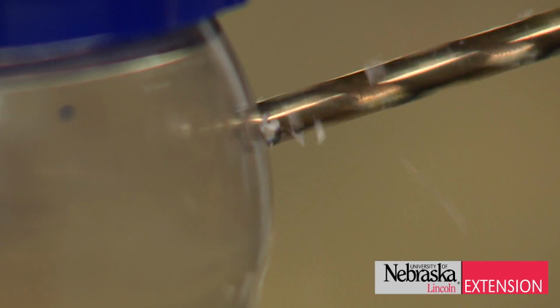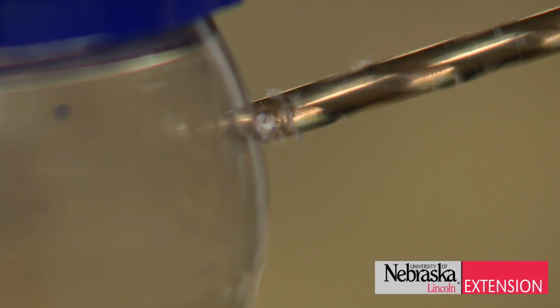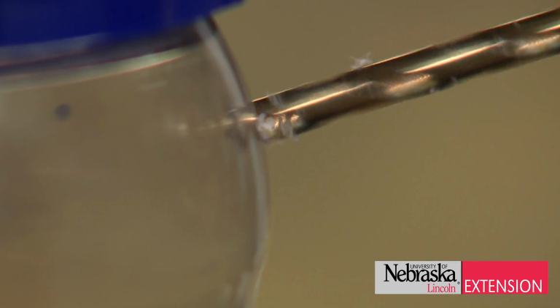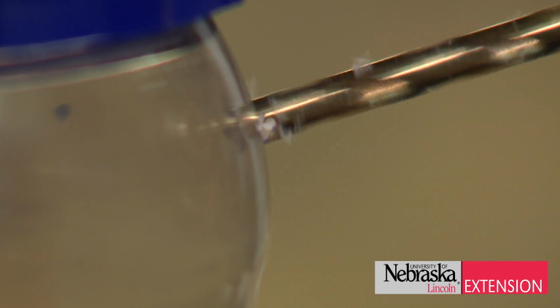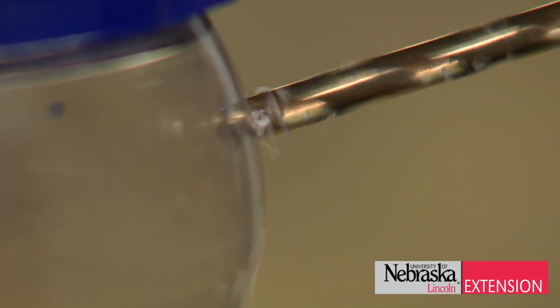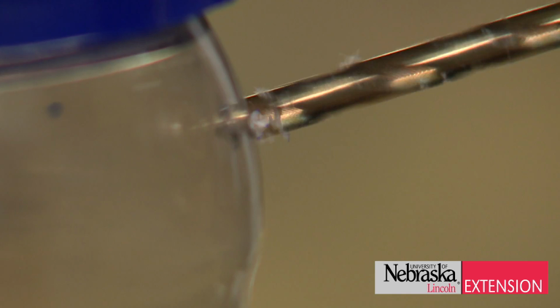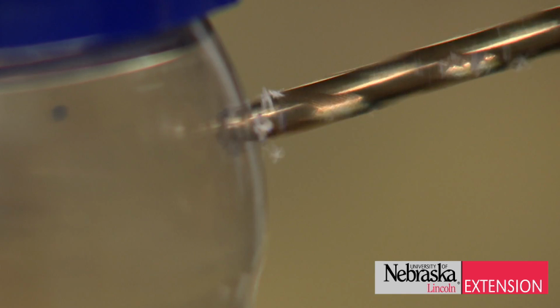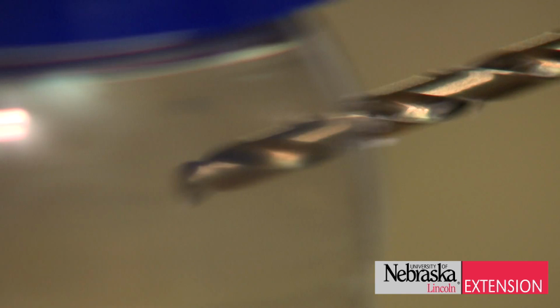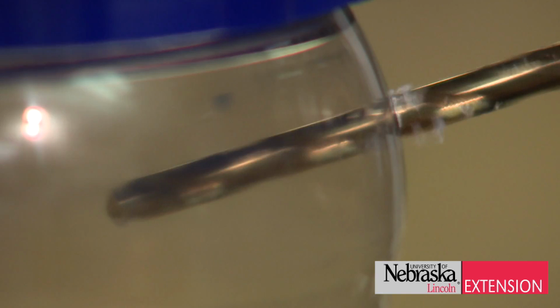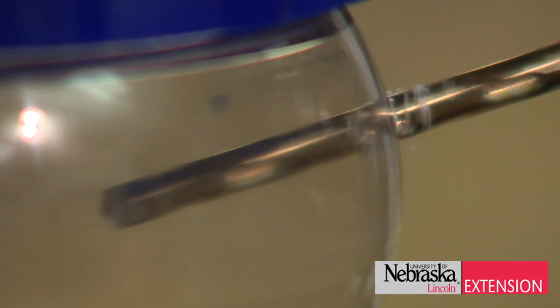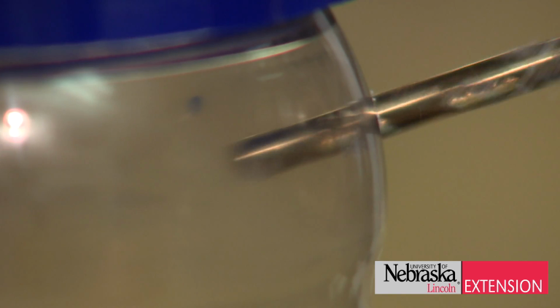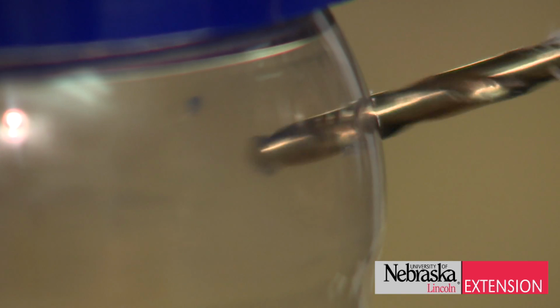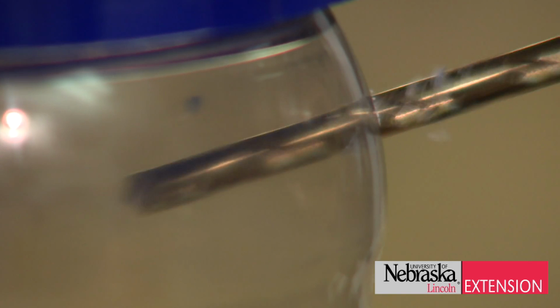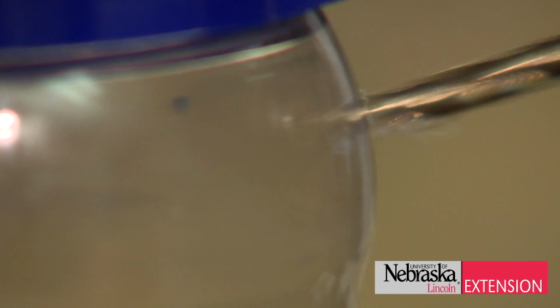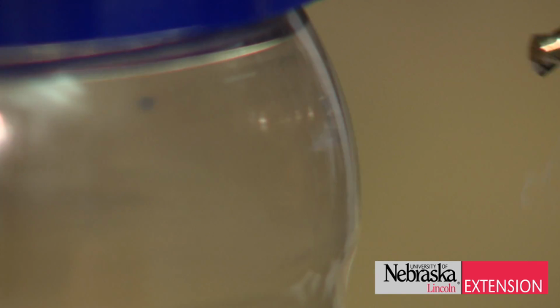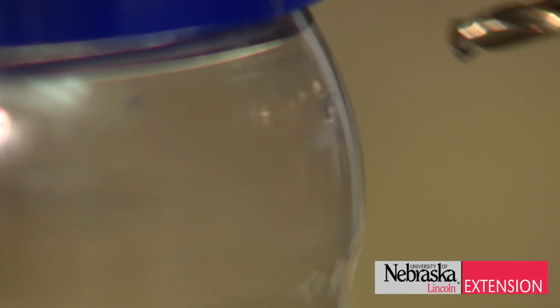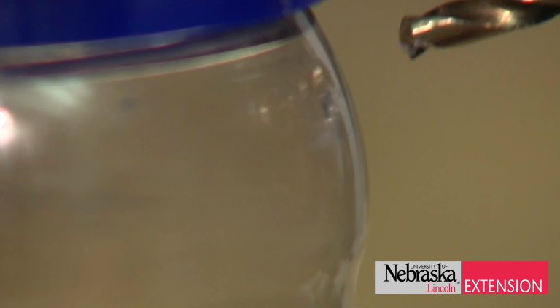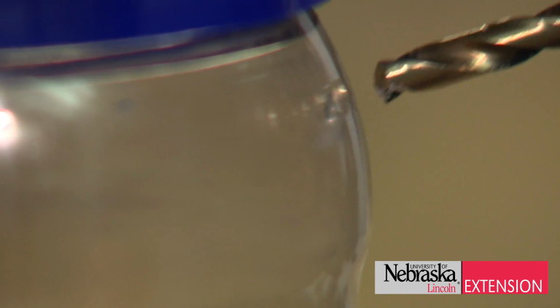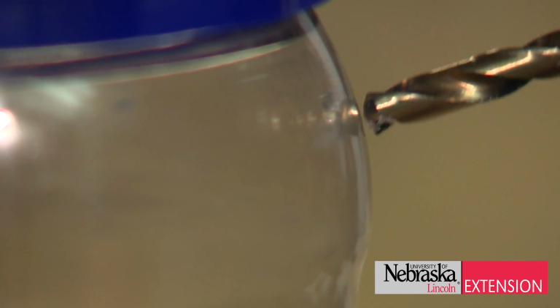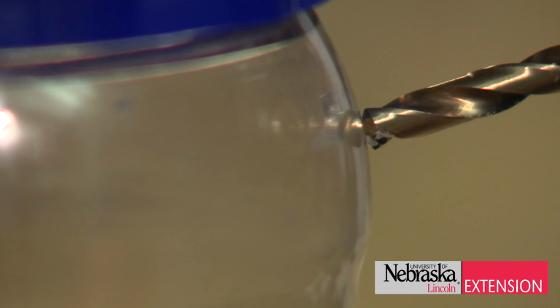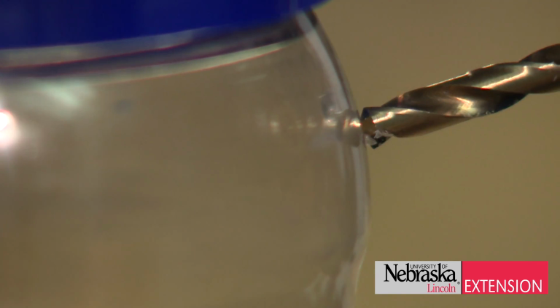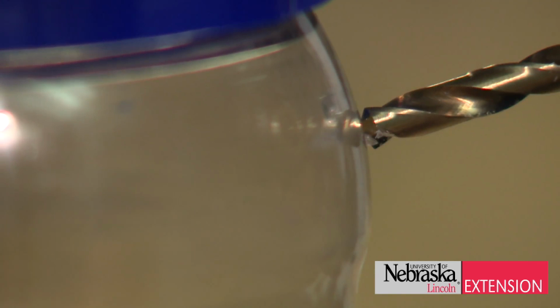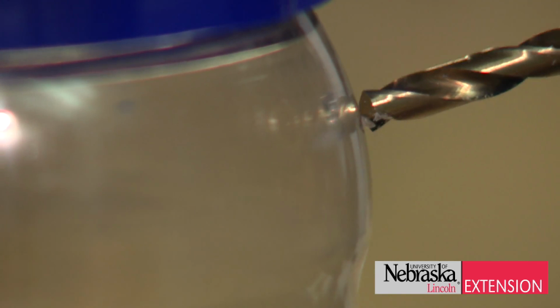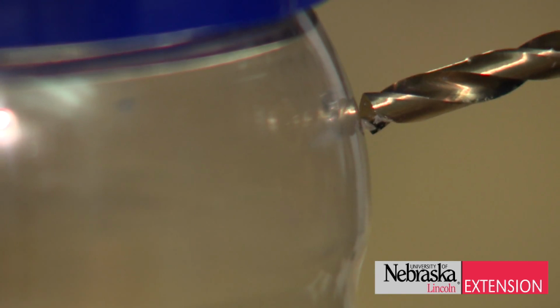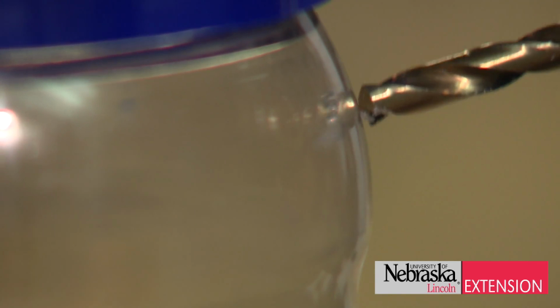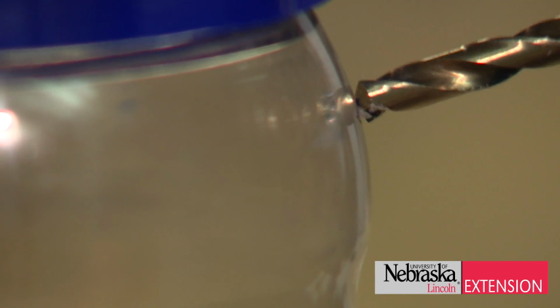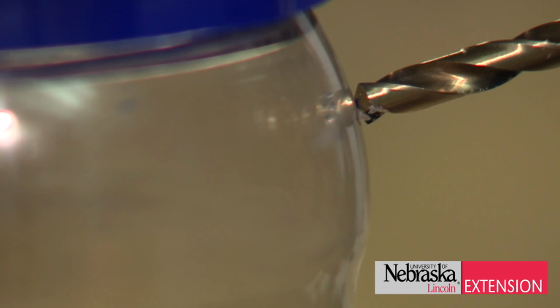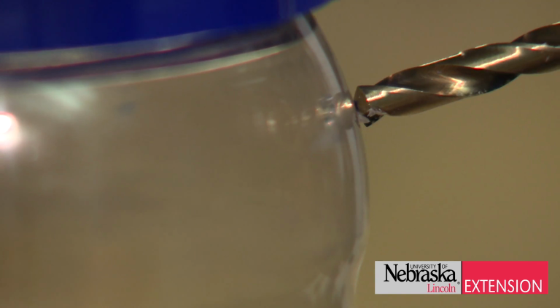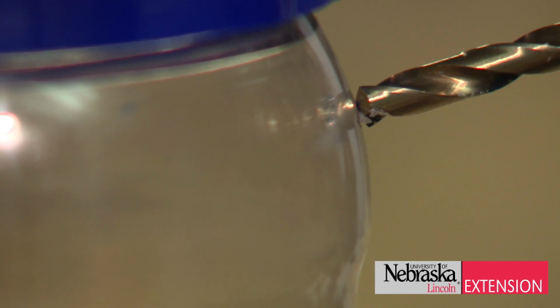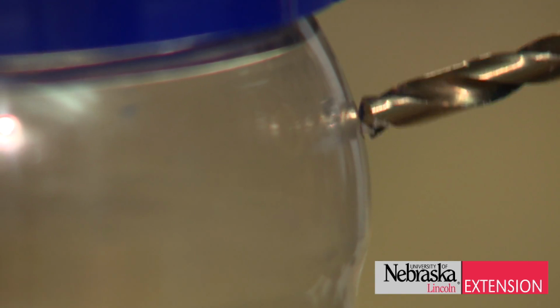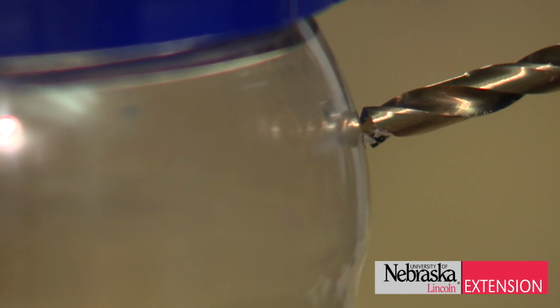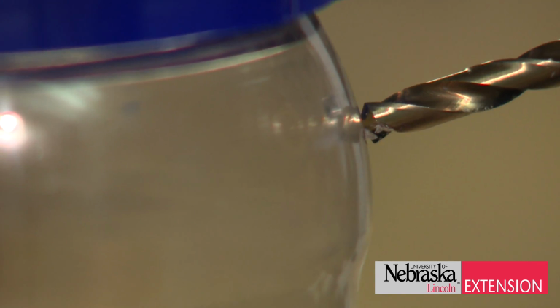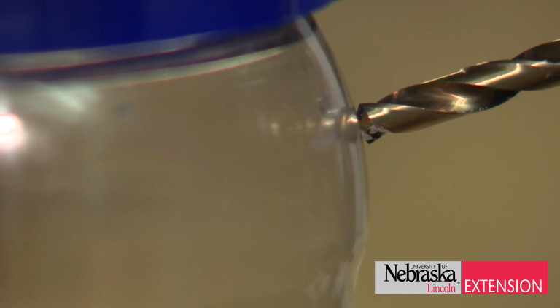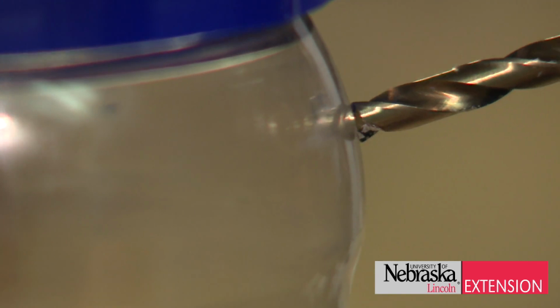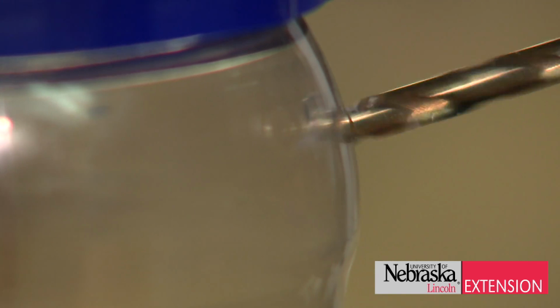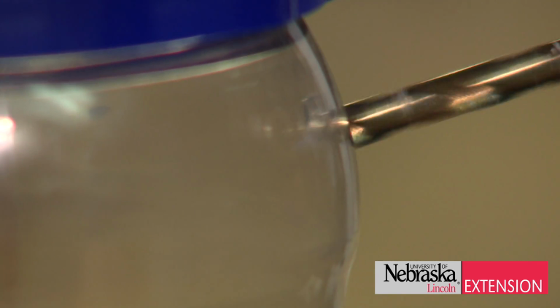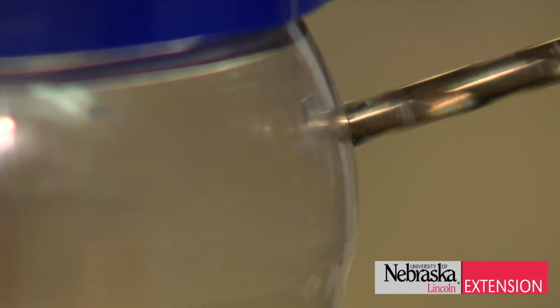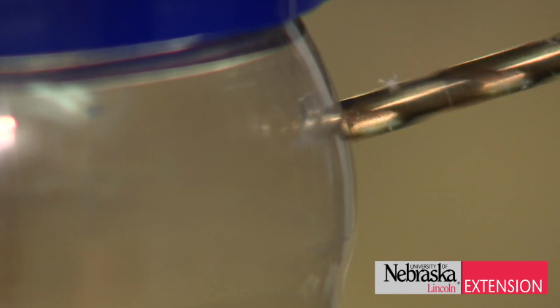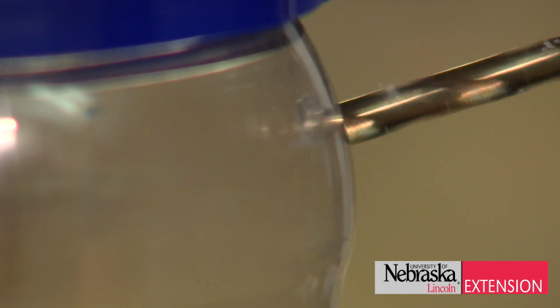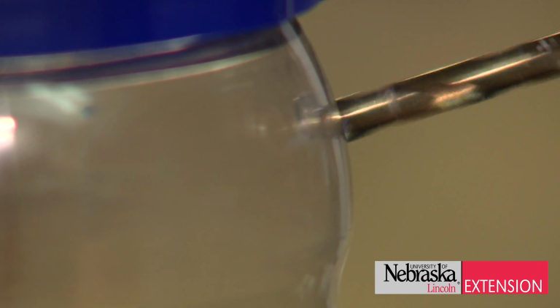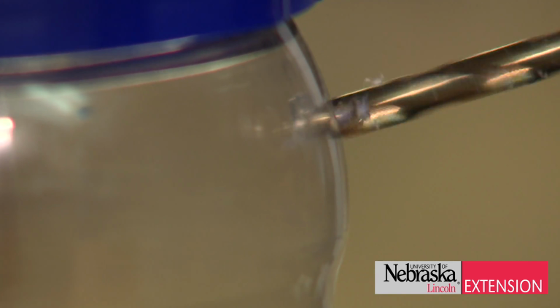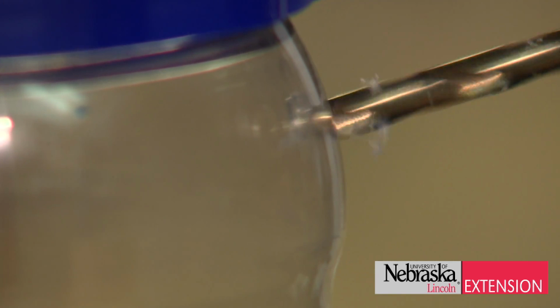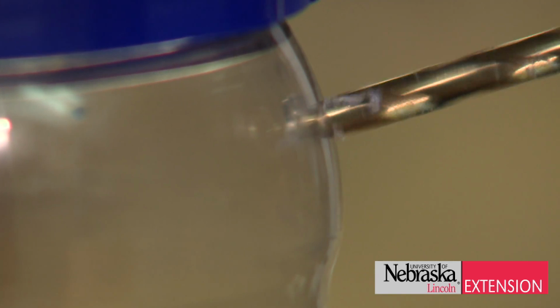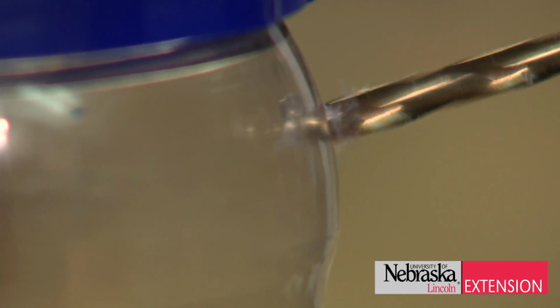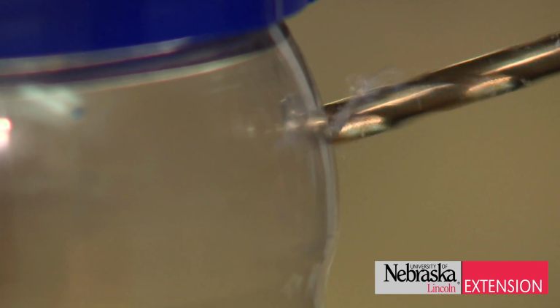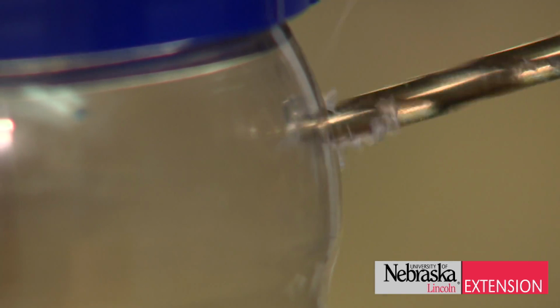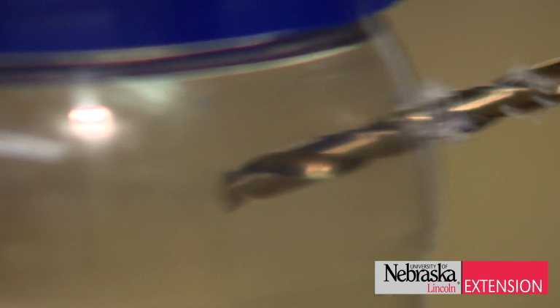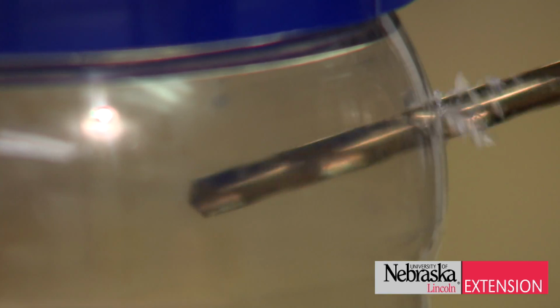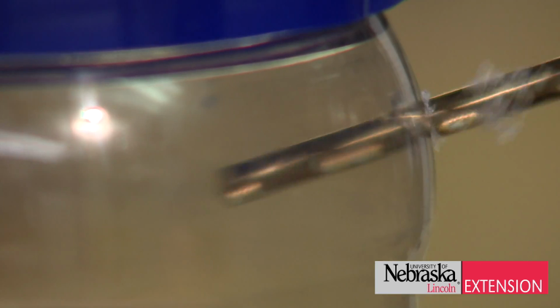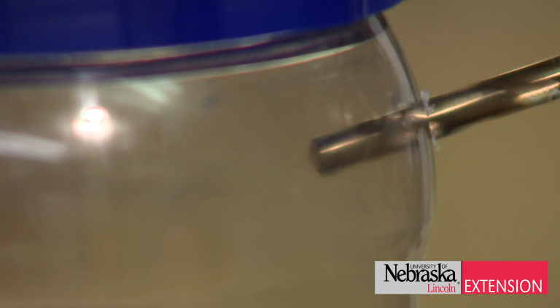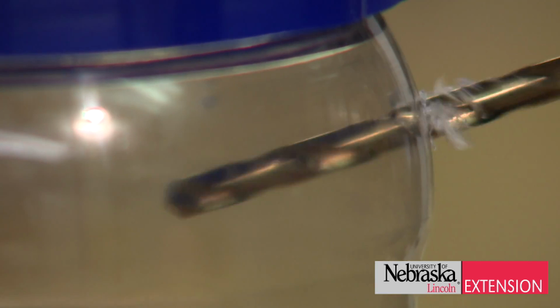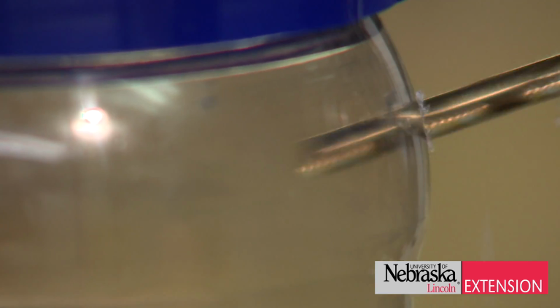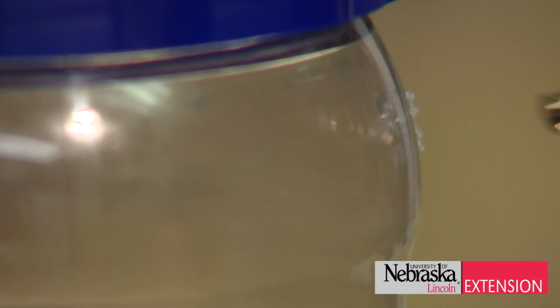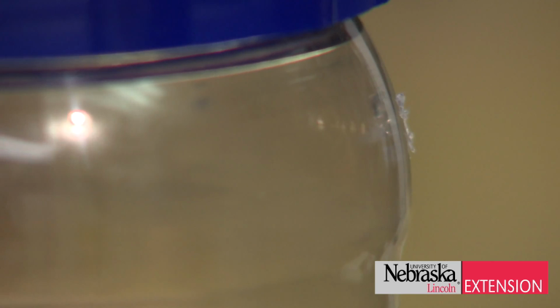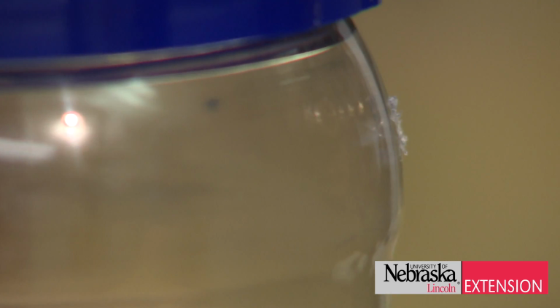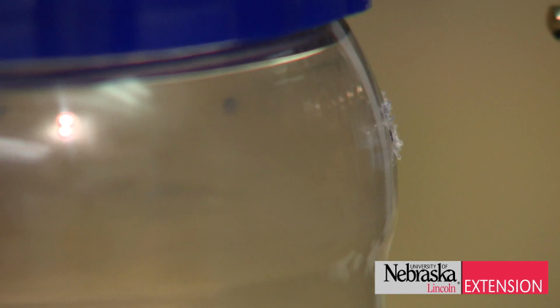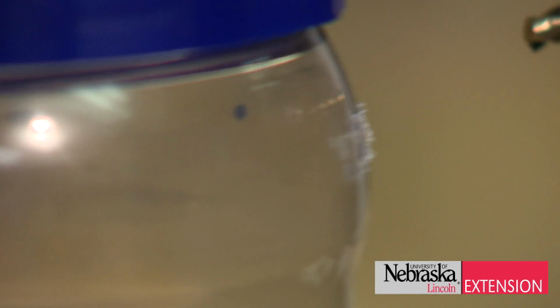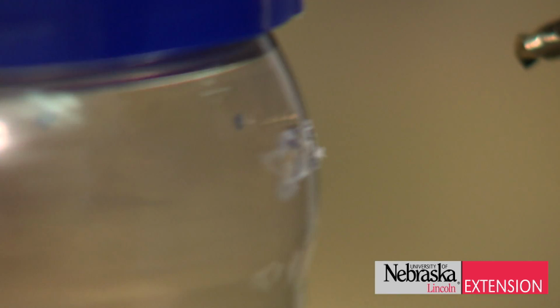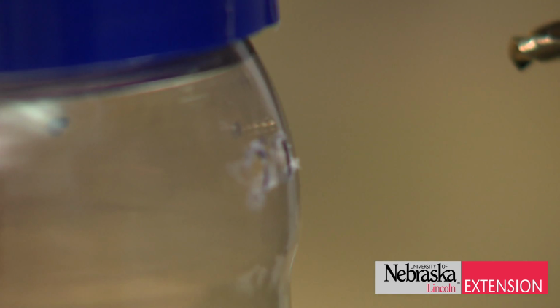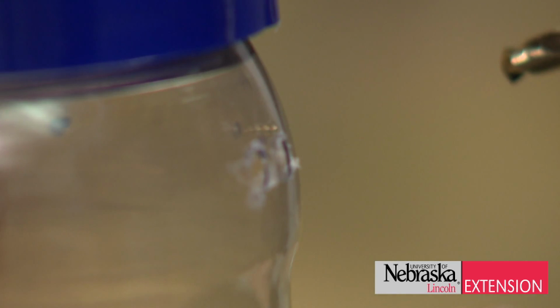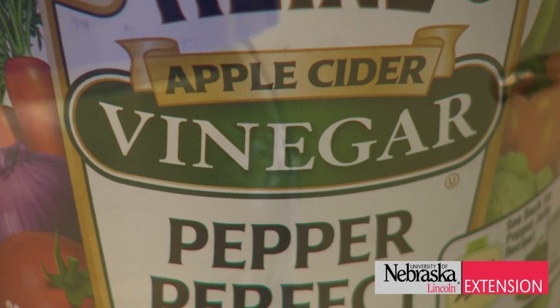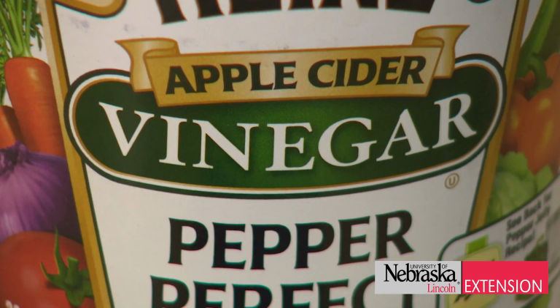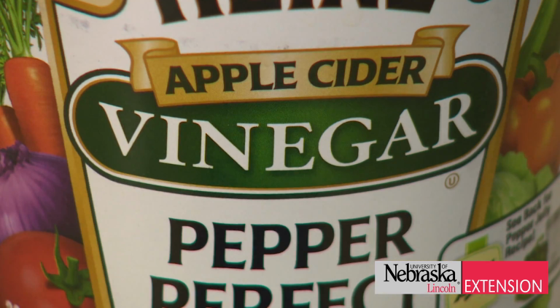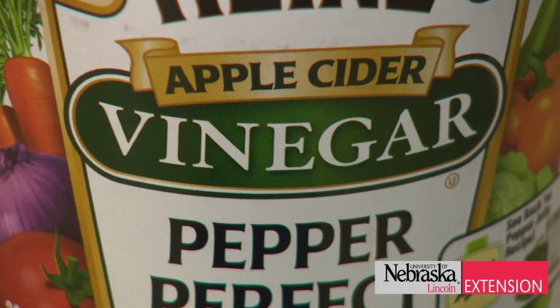Second, drill a series of holes along the top of the jar to allow entry of the flies into the trap interior.